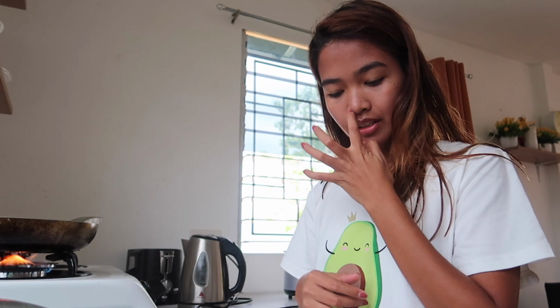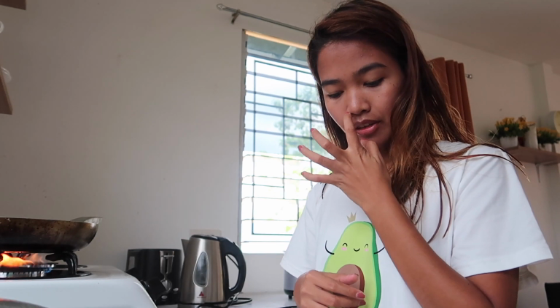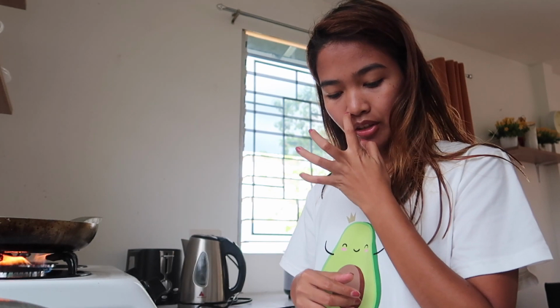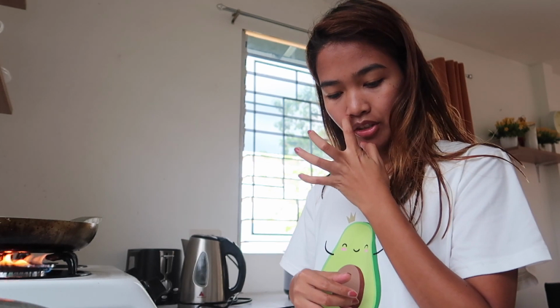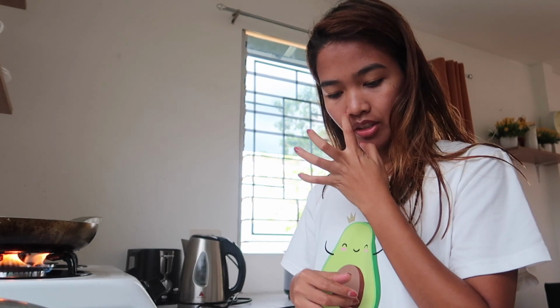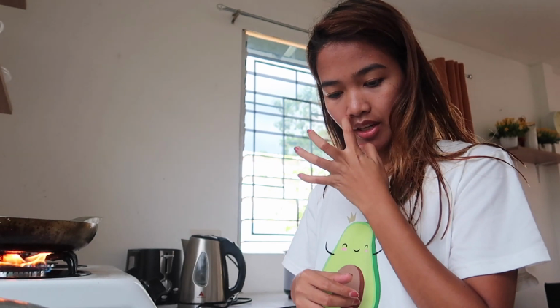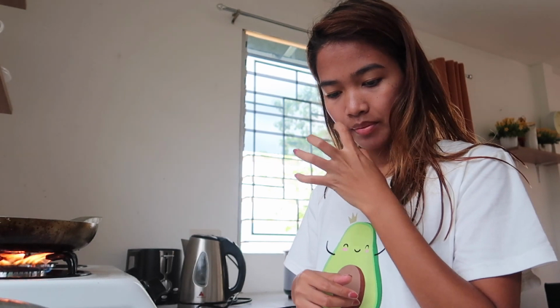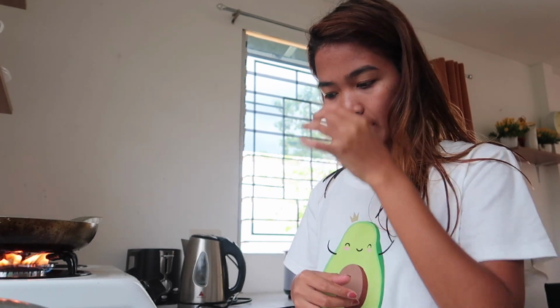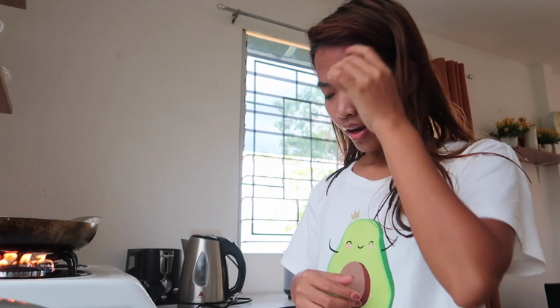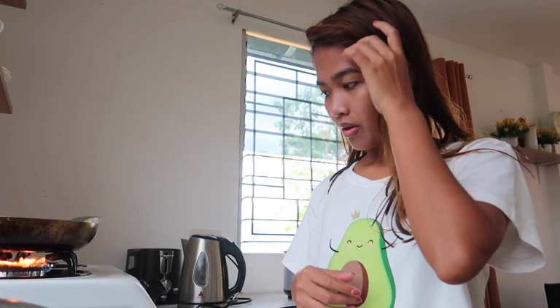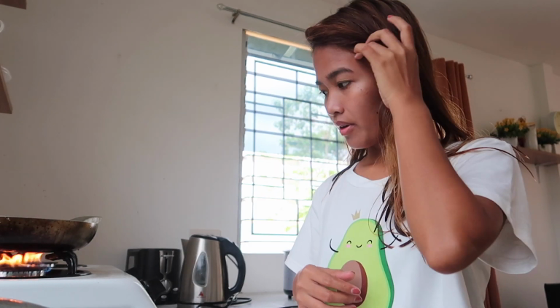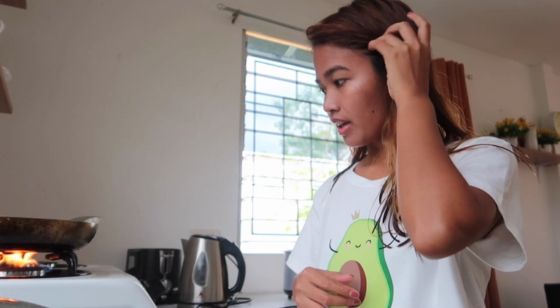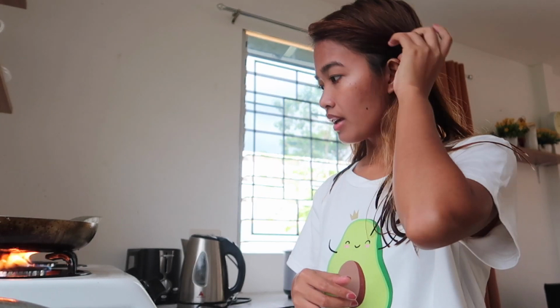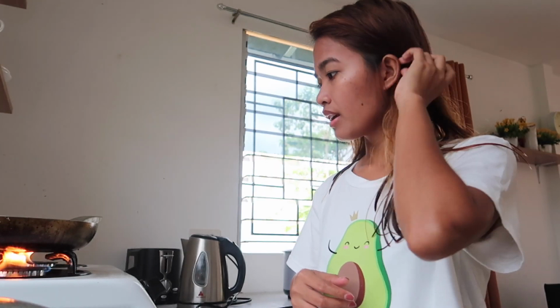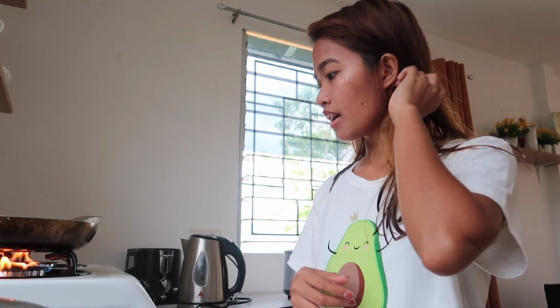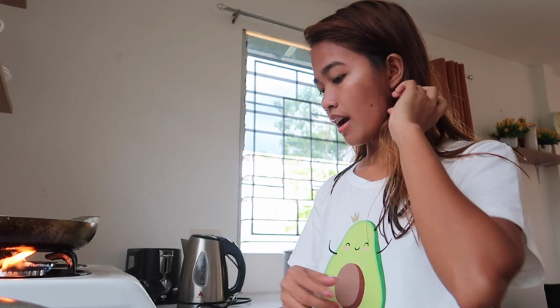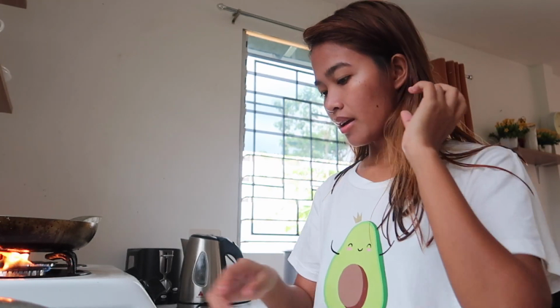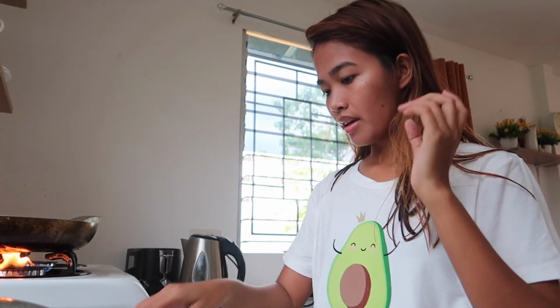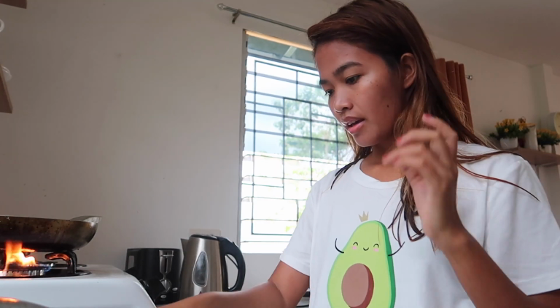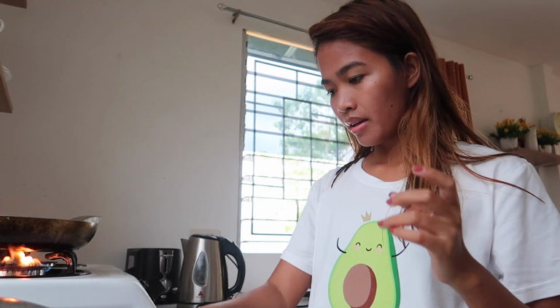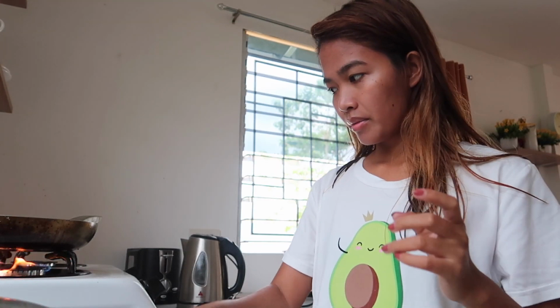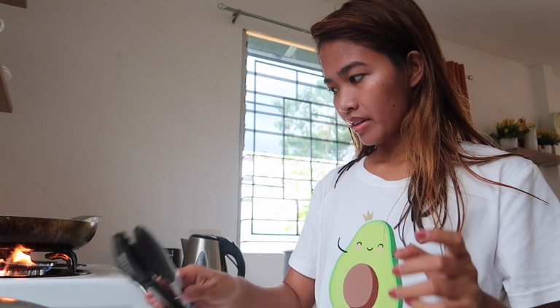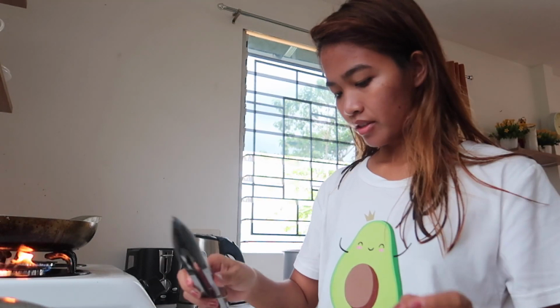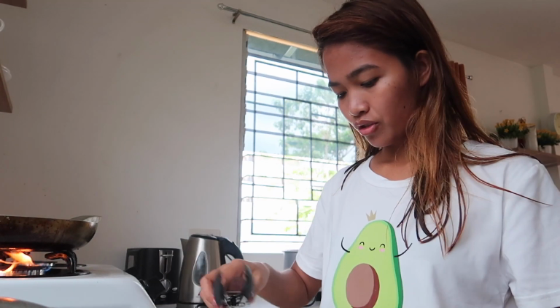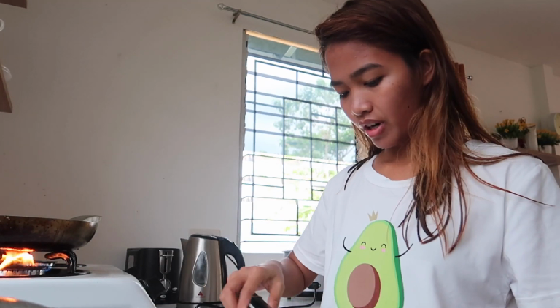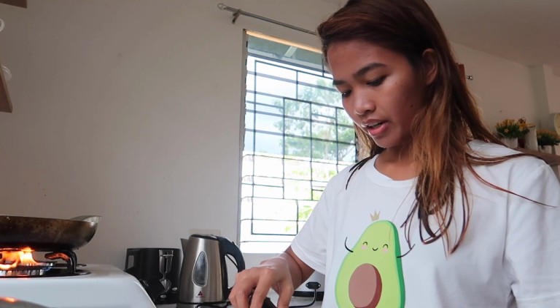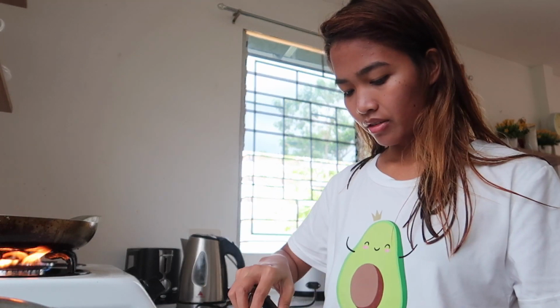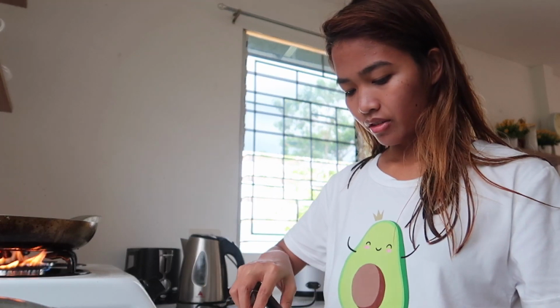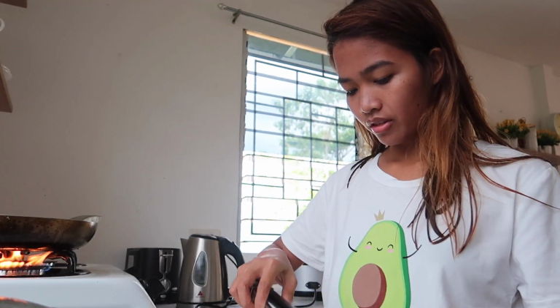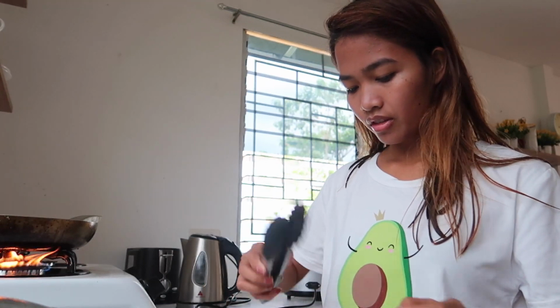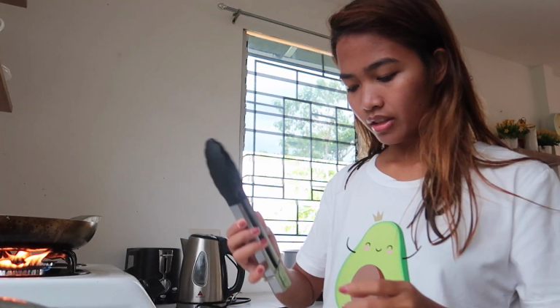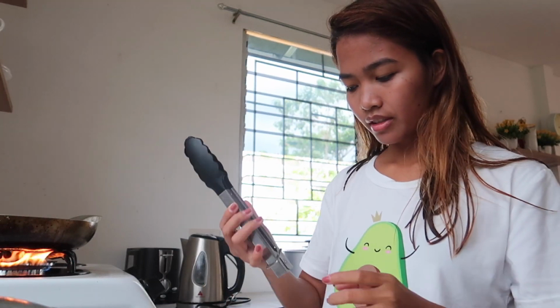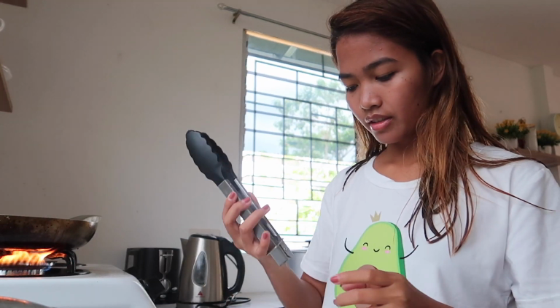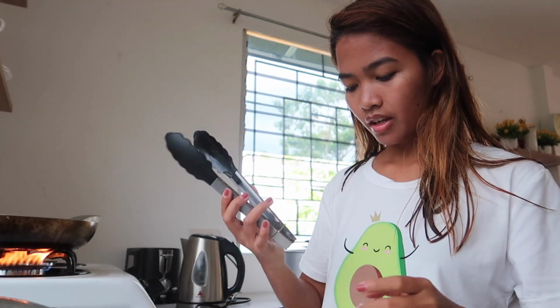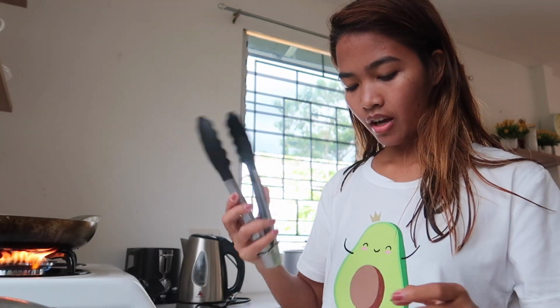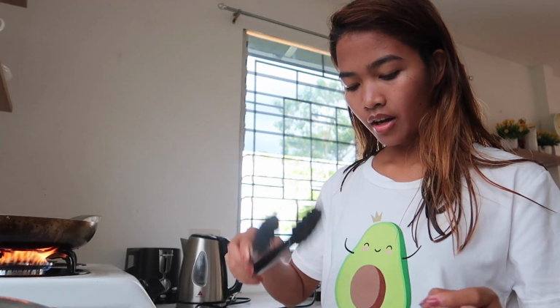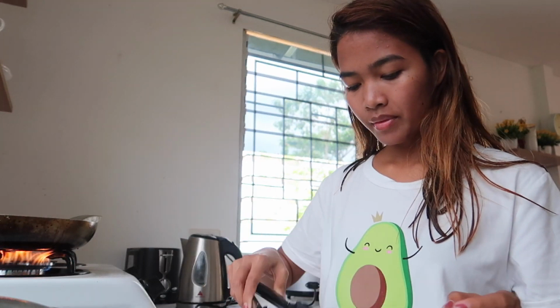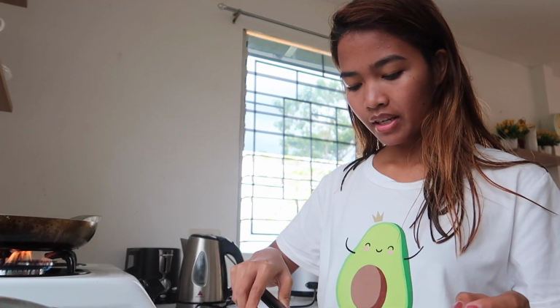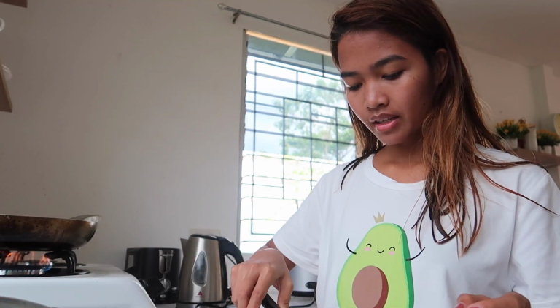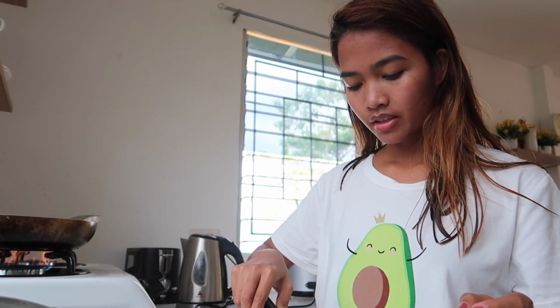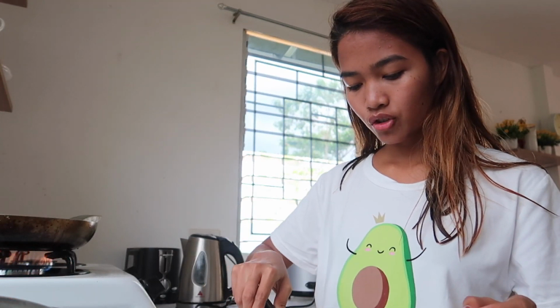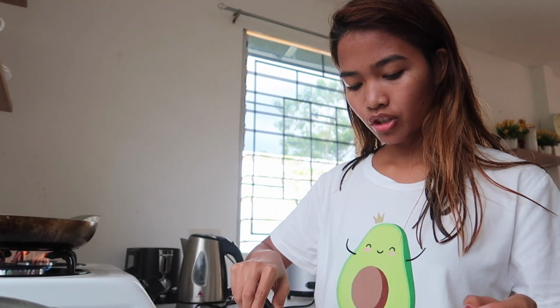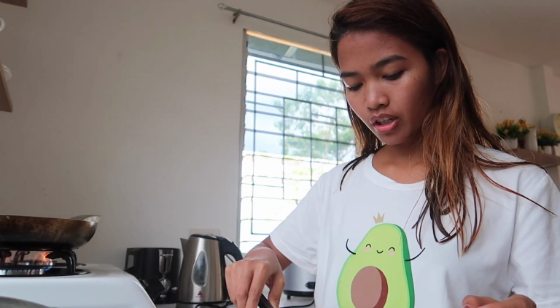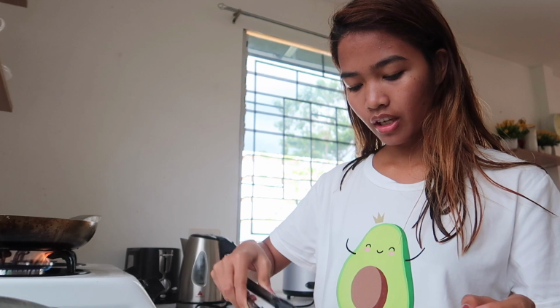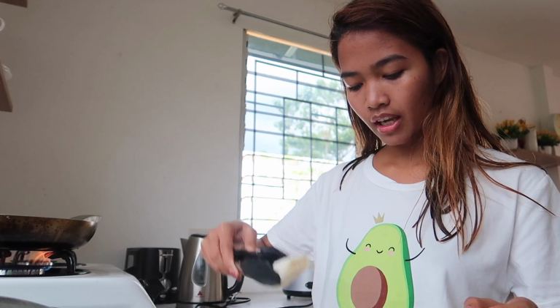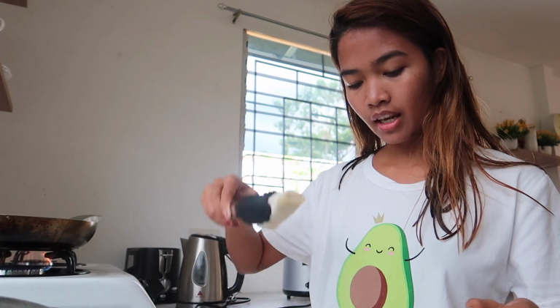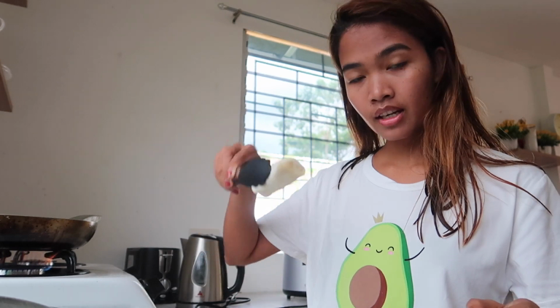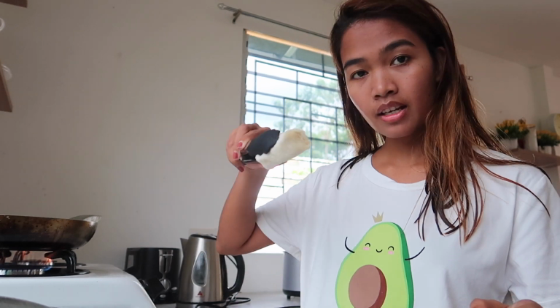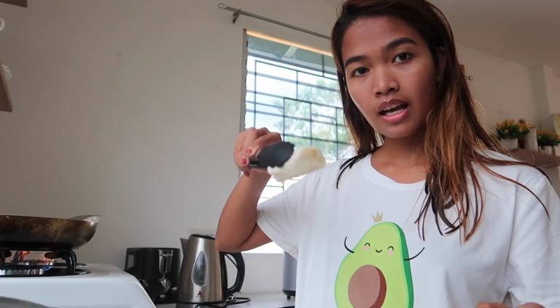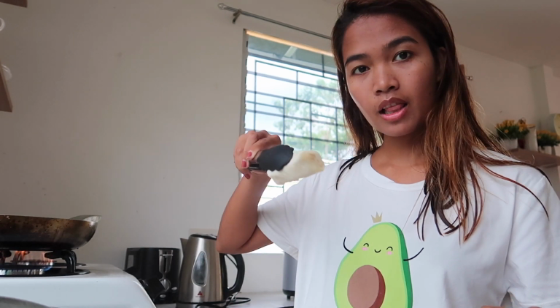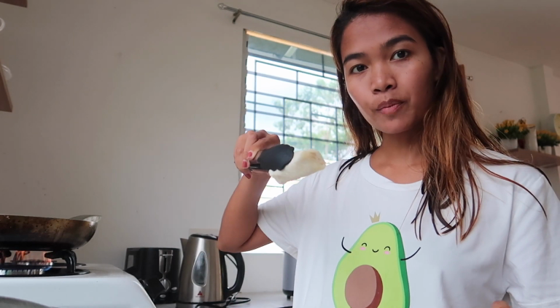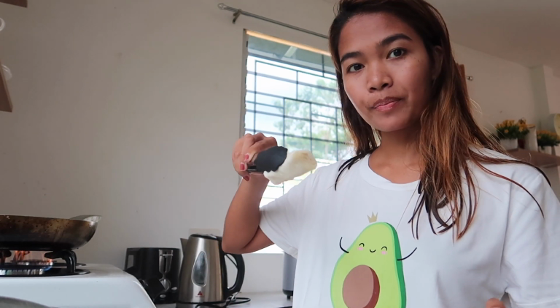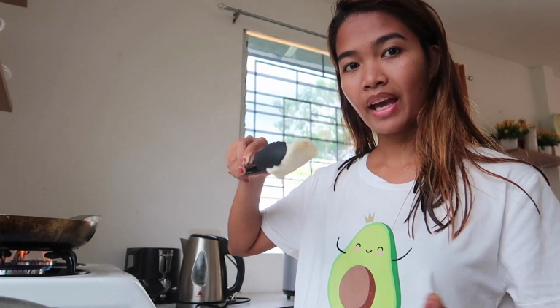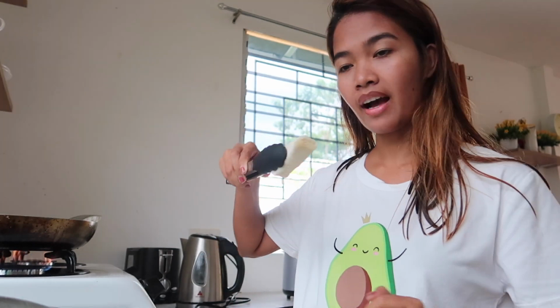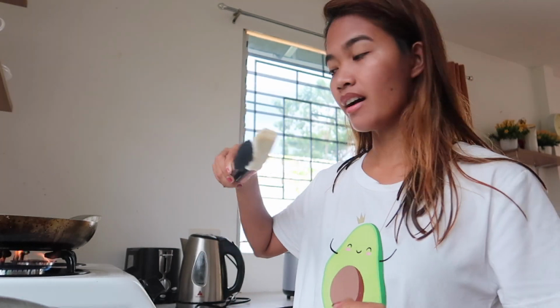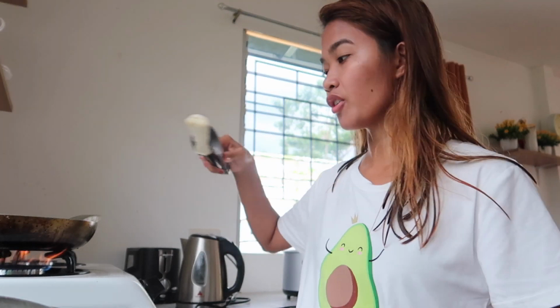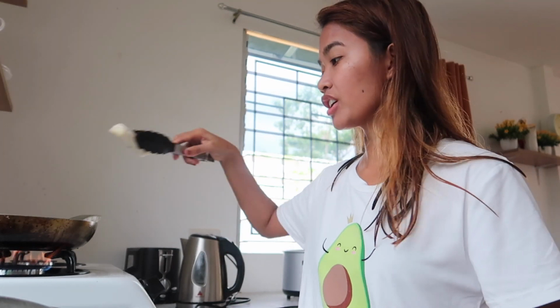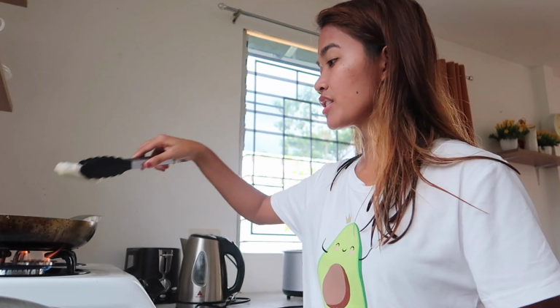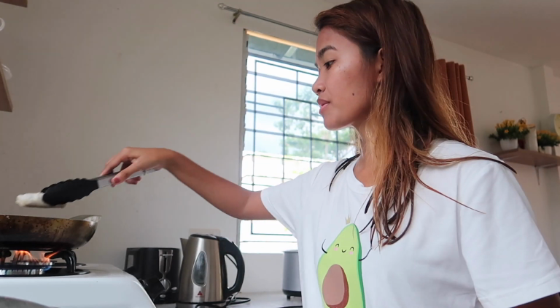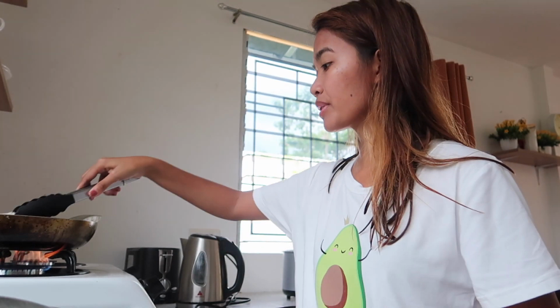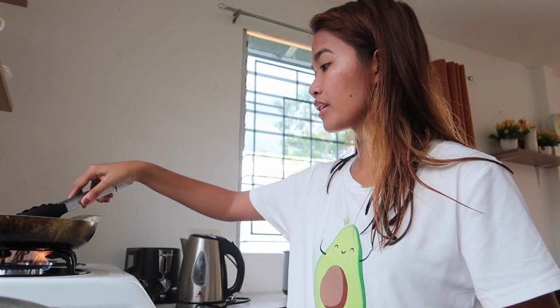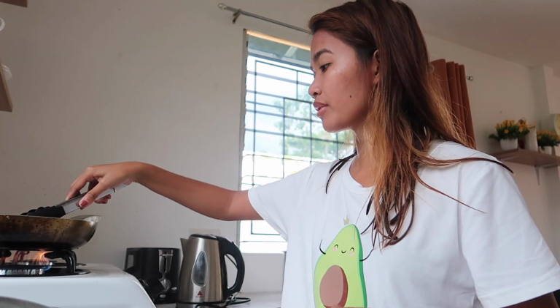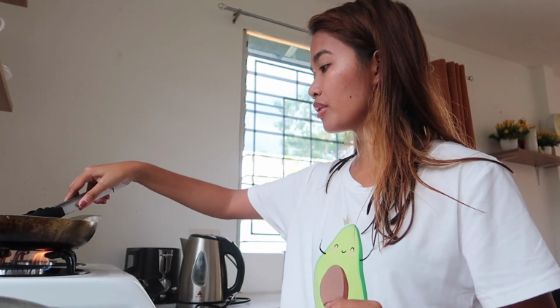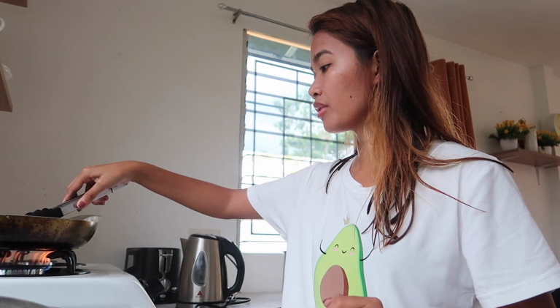It is lunch time now and I am gonna try to cook some chicken lumpia, or spring rolls.